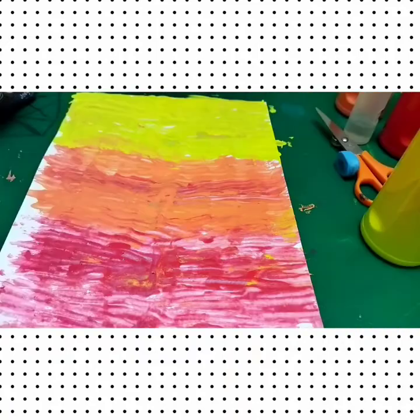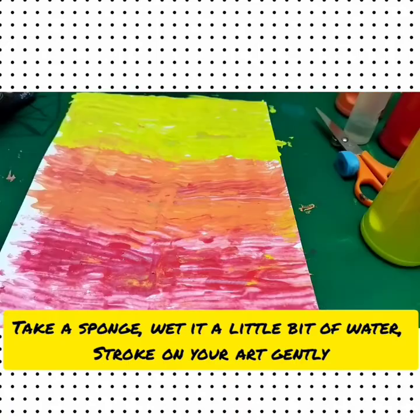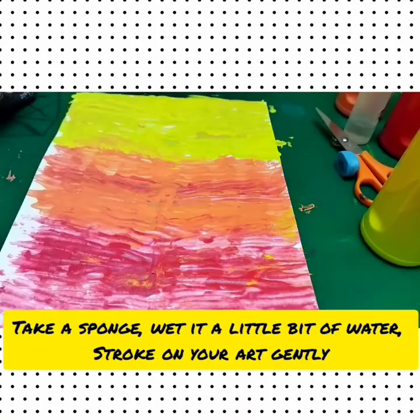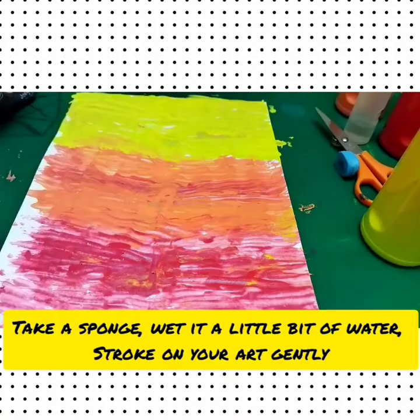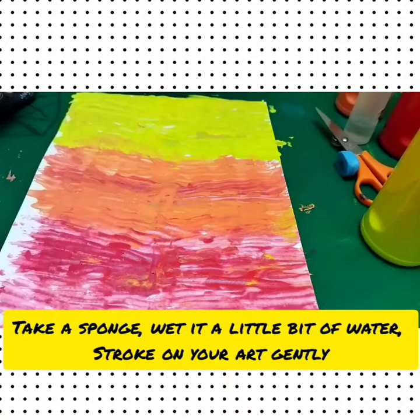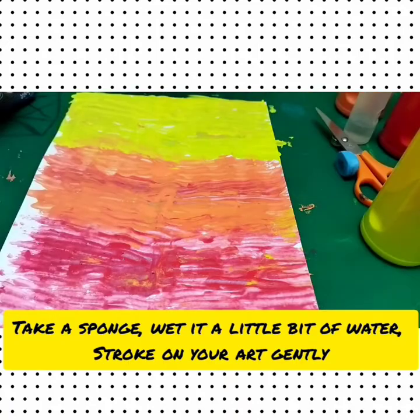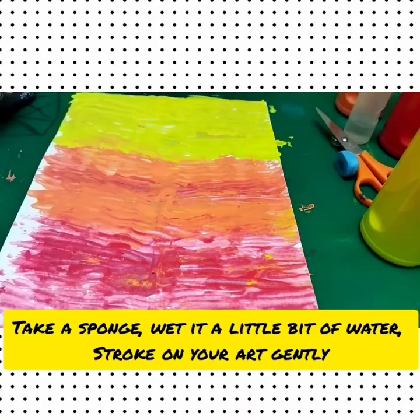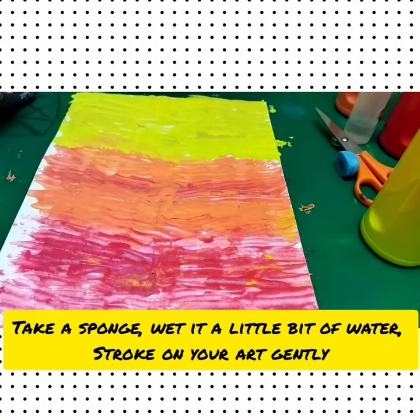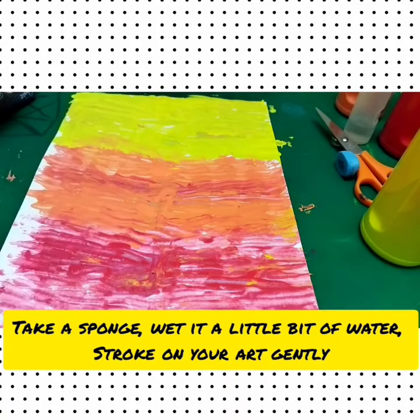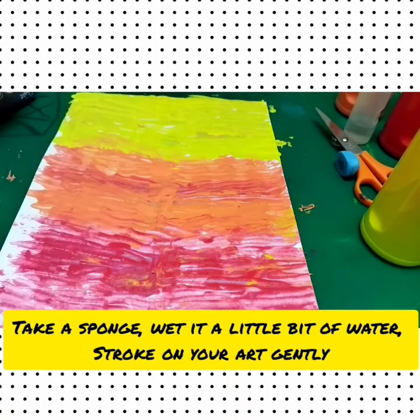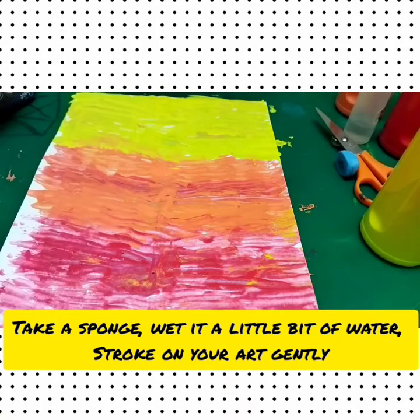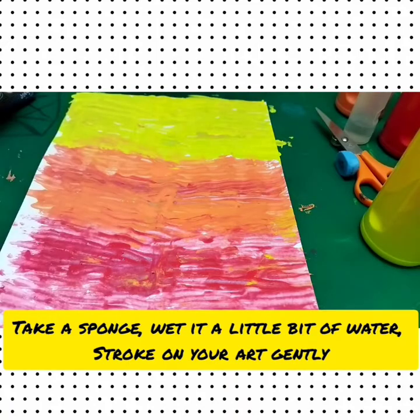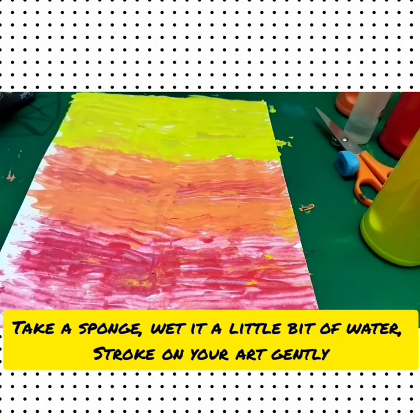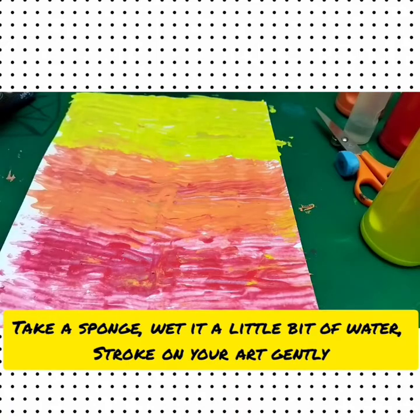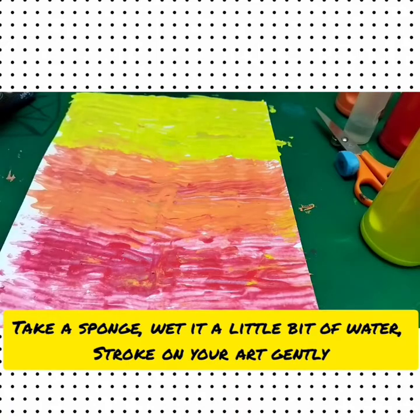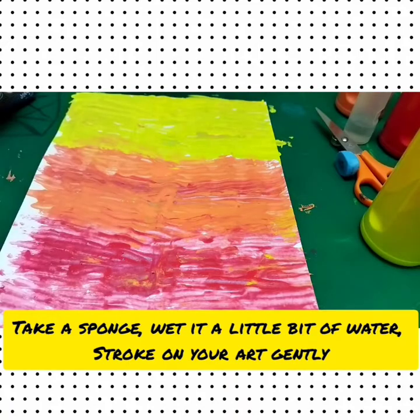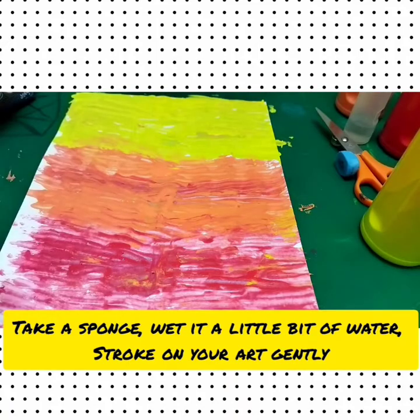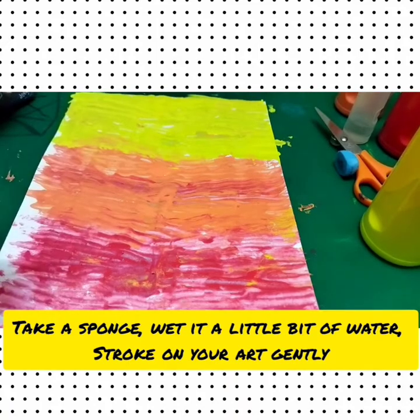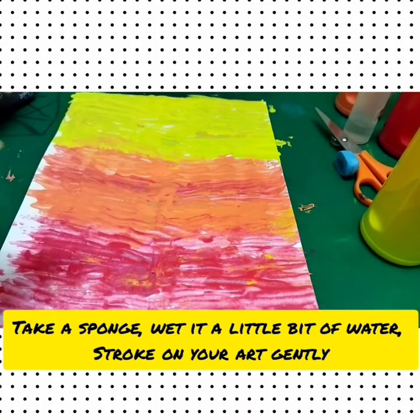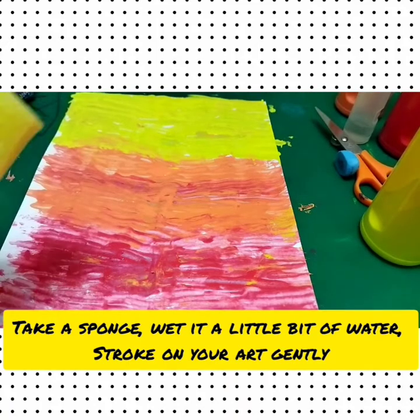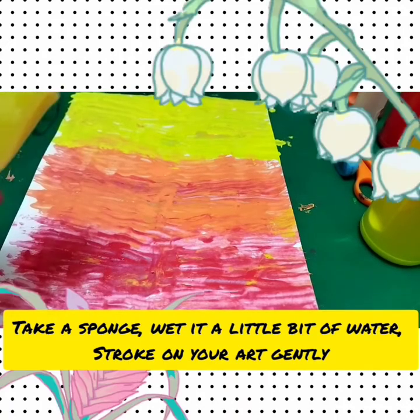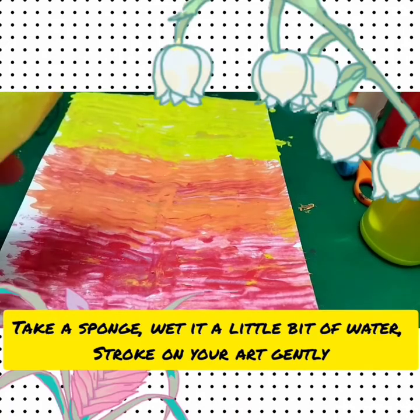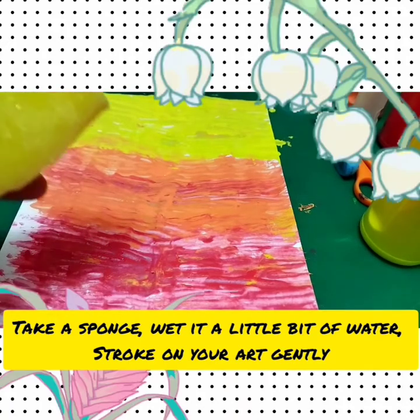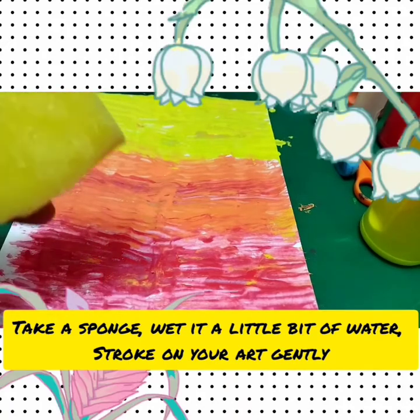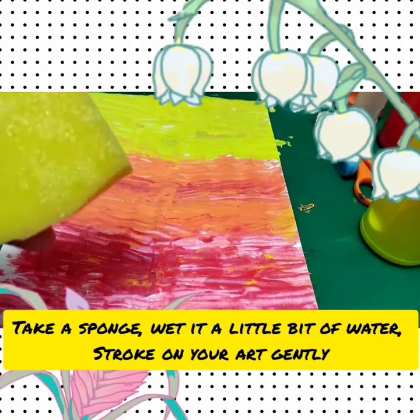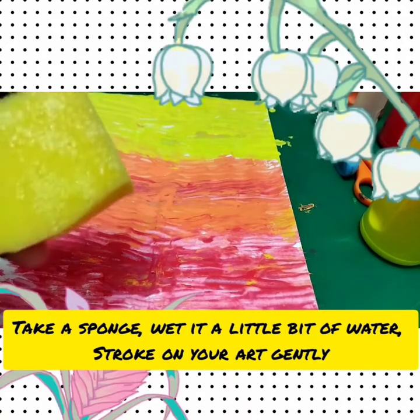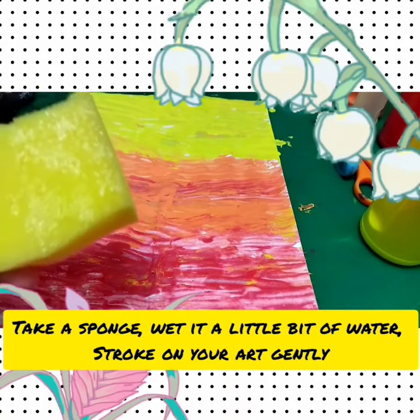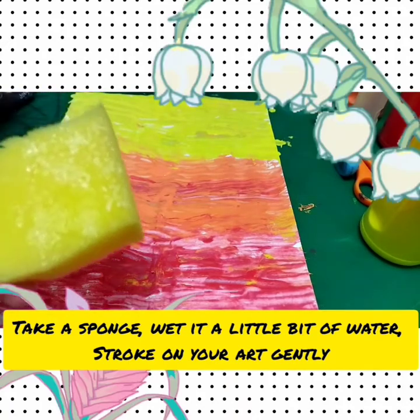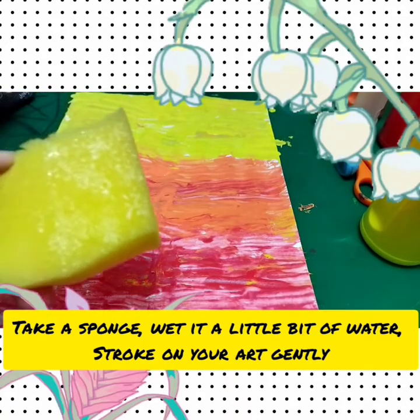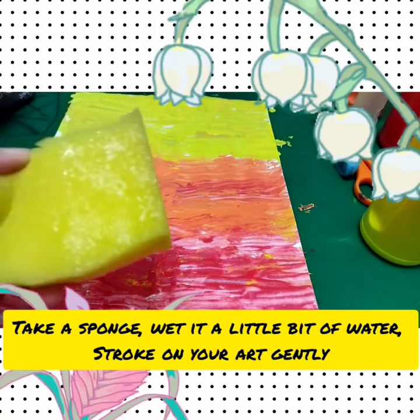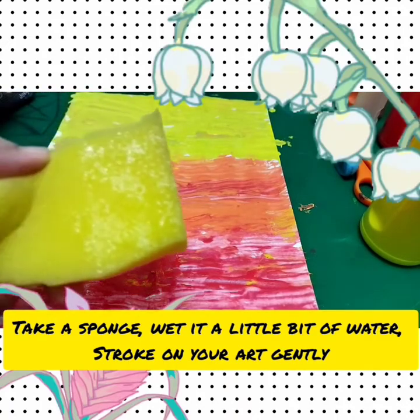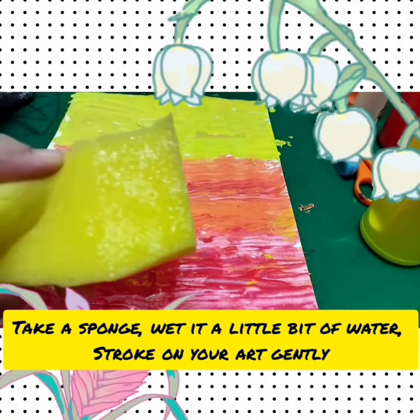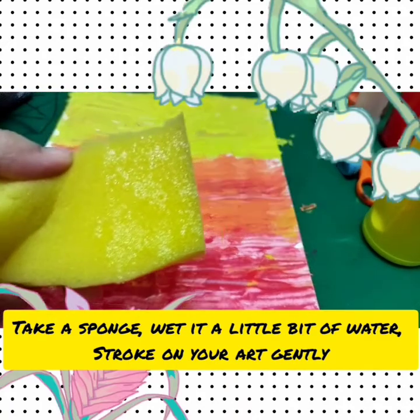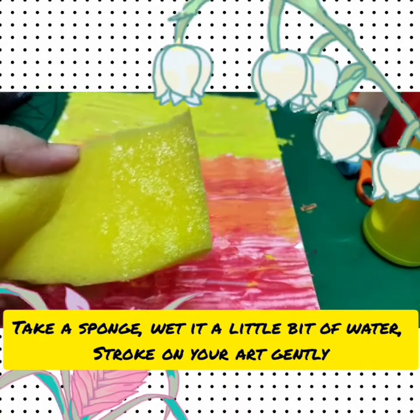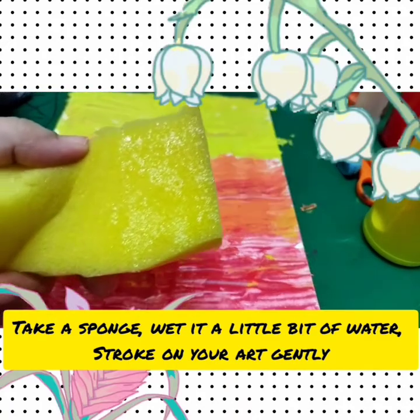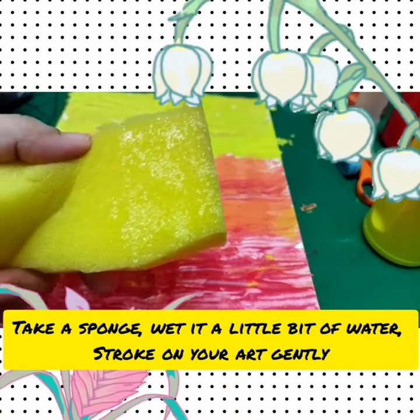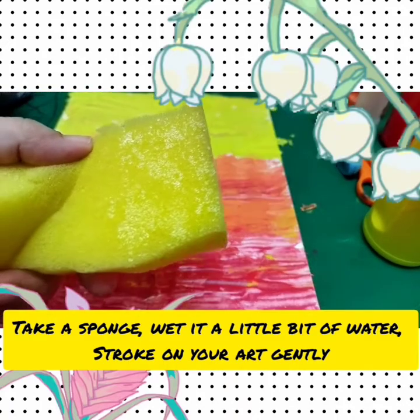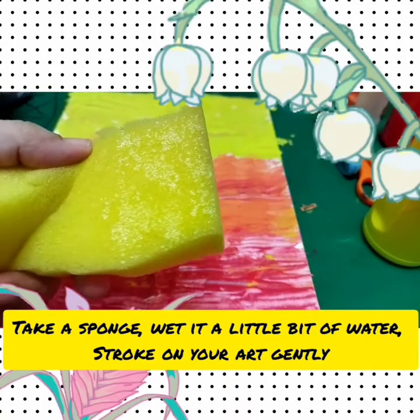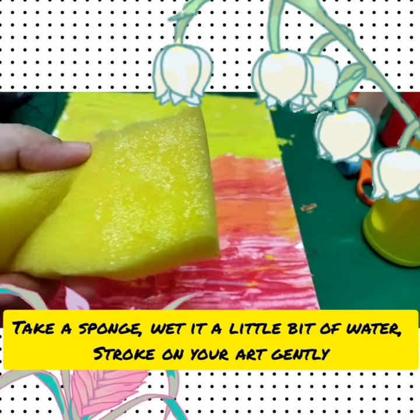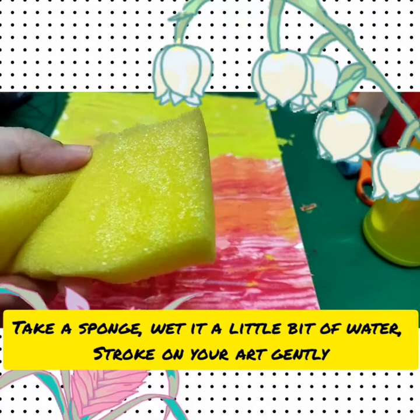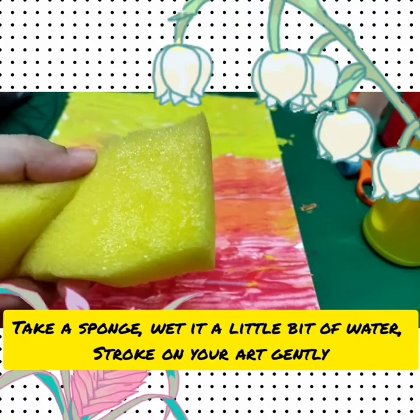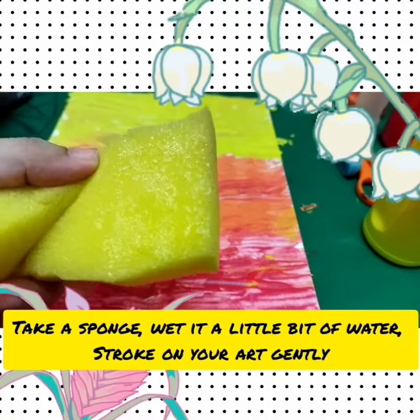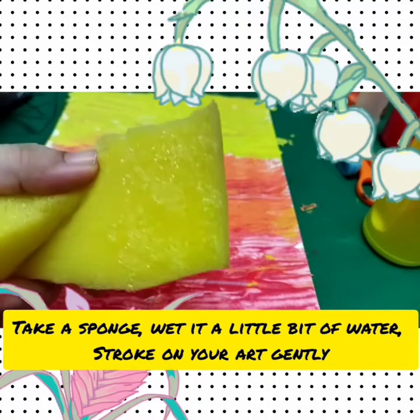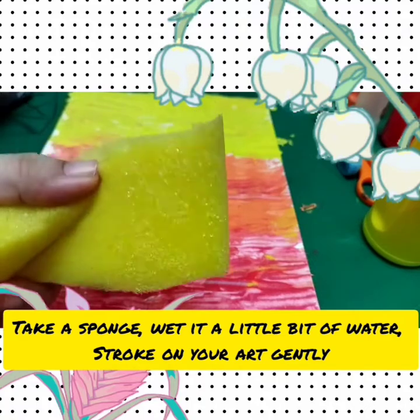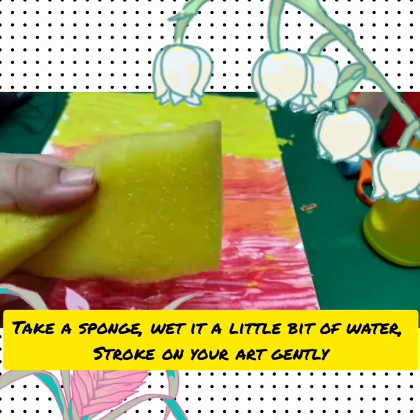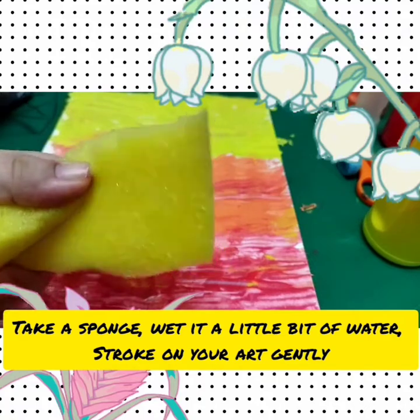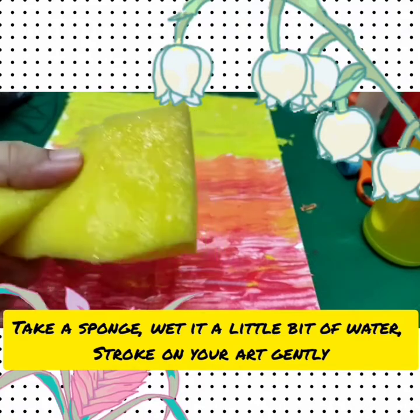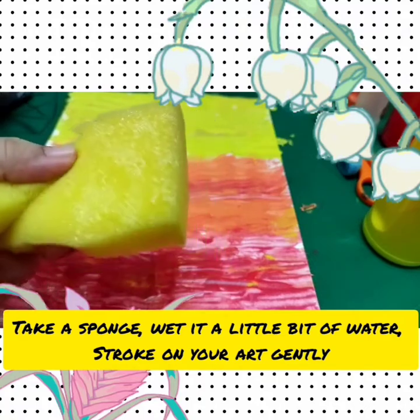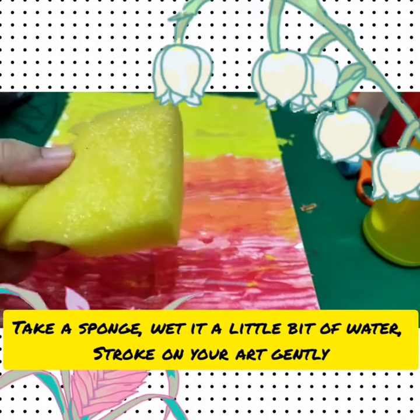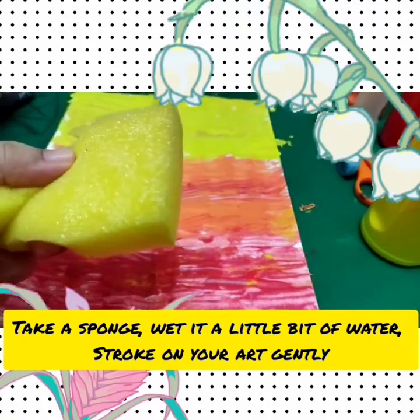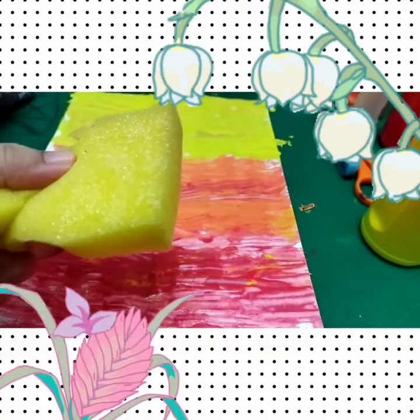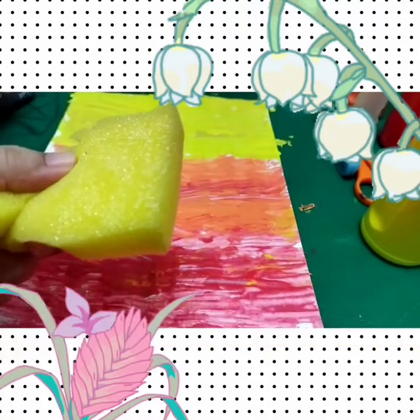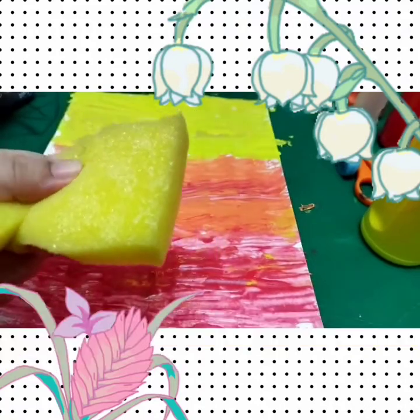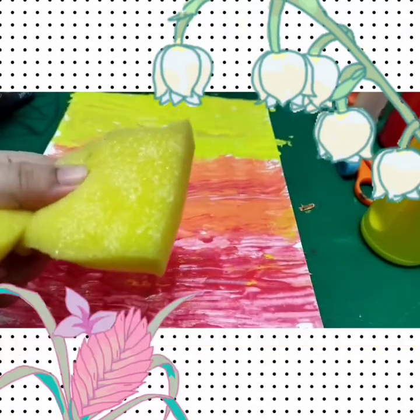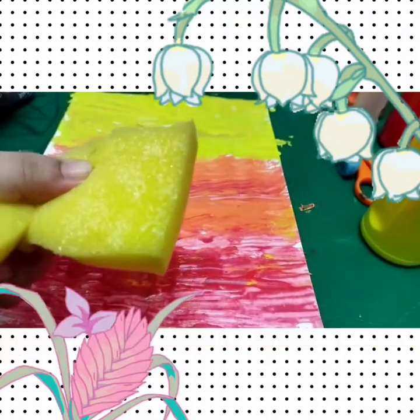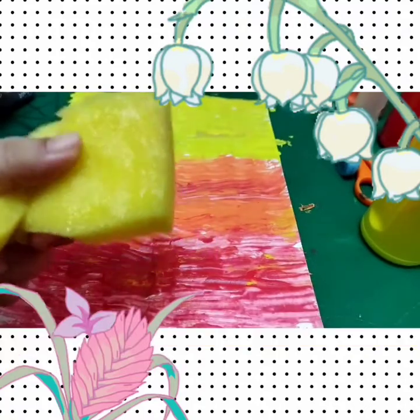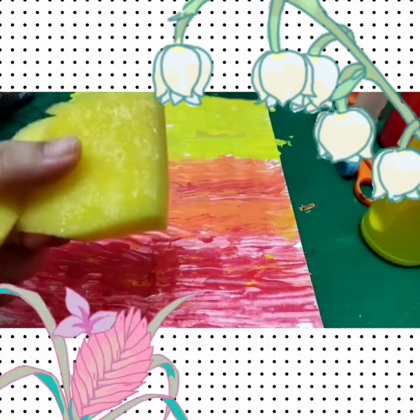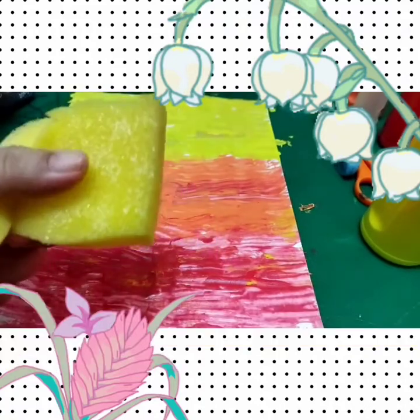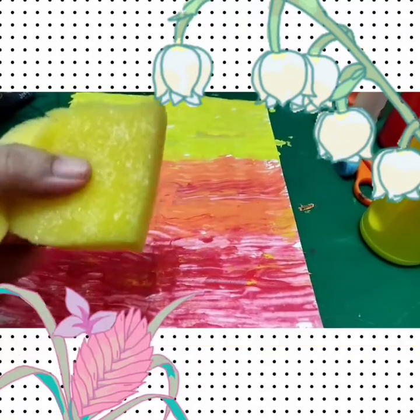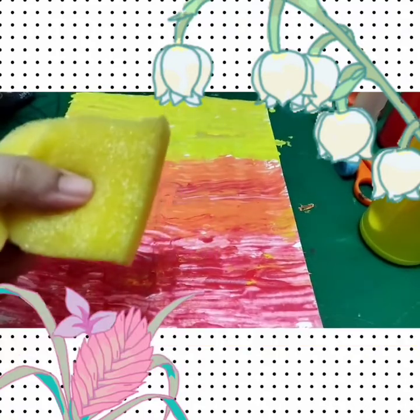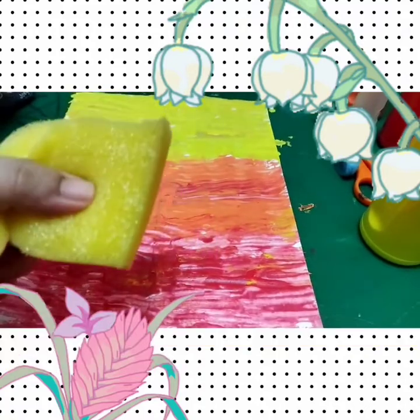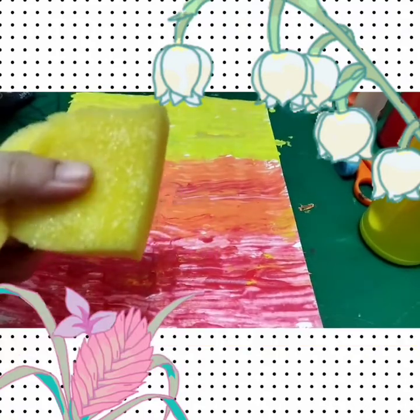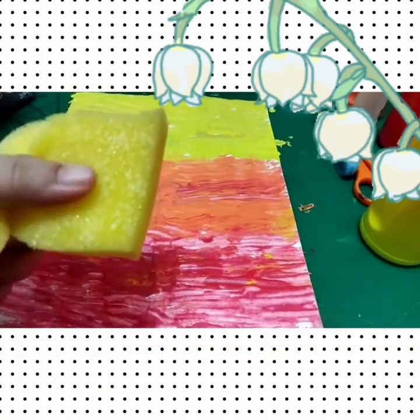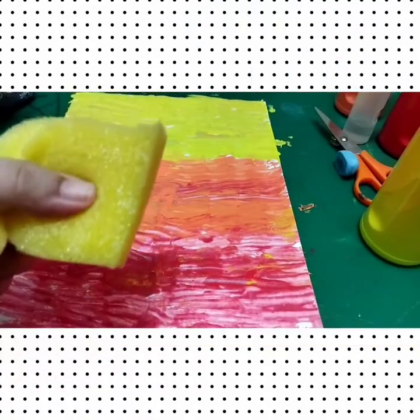Take a sponge — ready? Add a little bit of water and stroke on your art gently. Okay, gently.